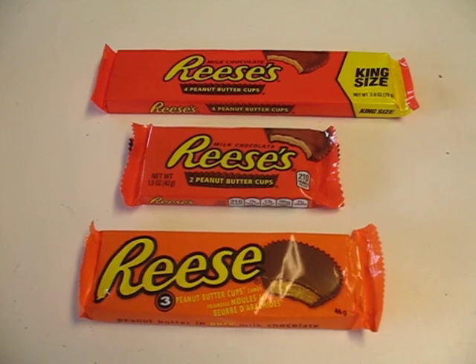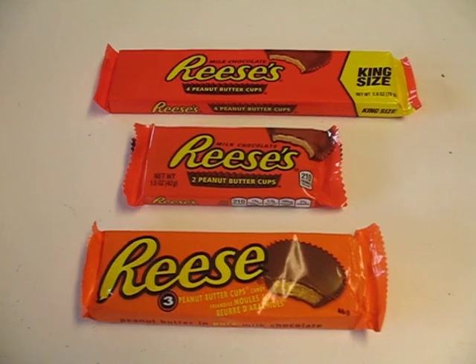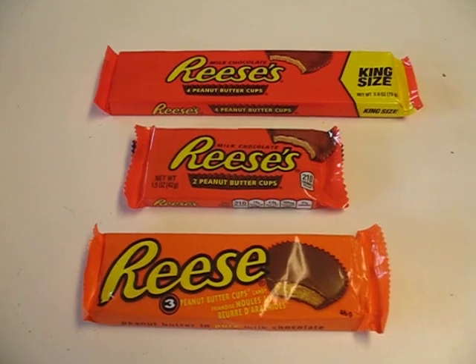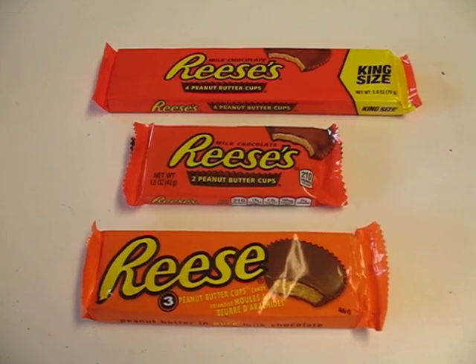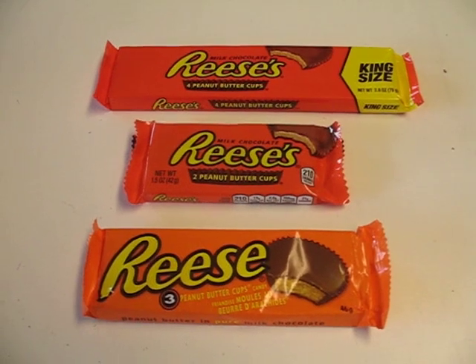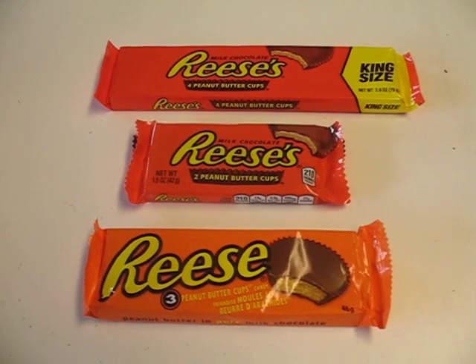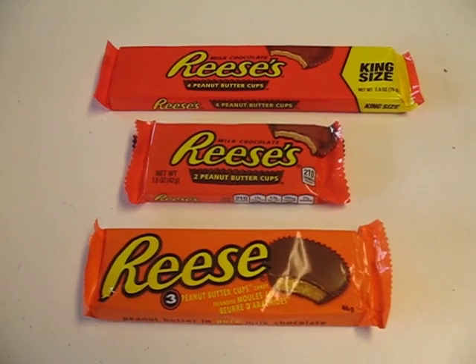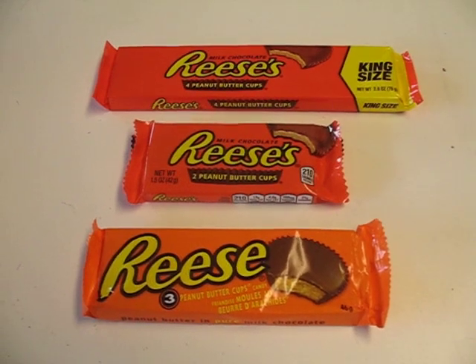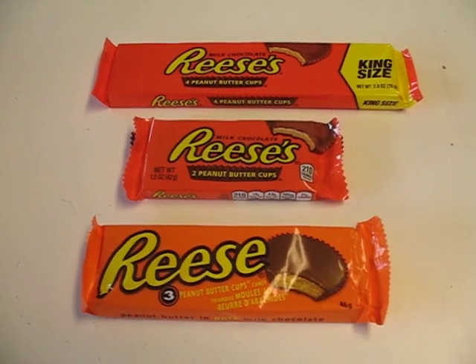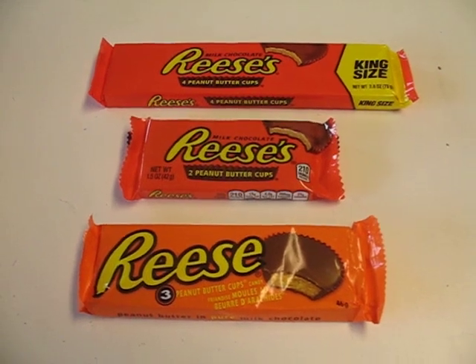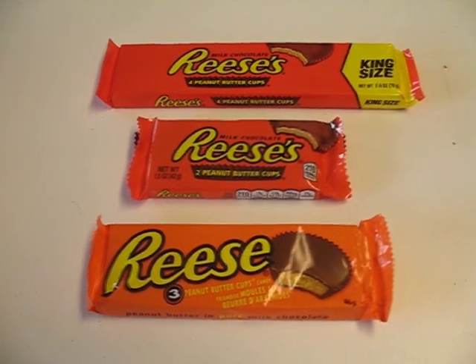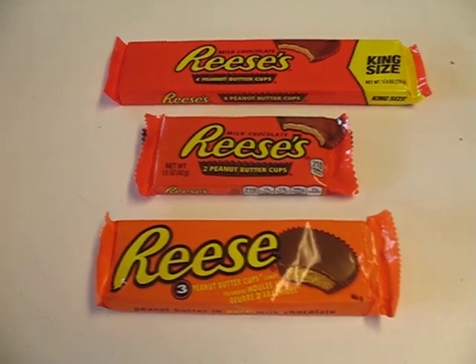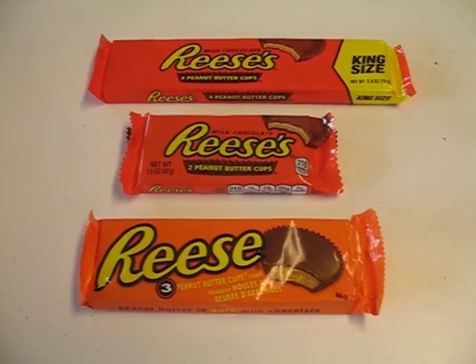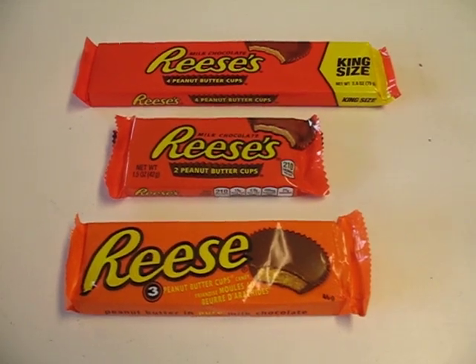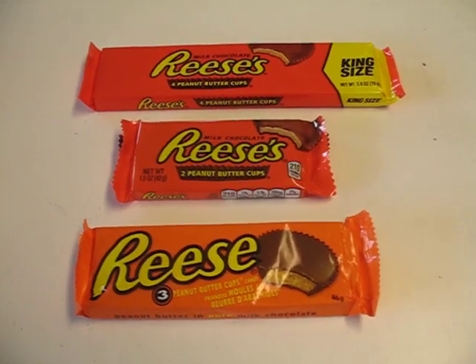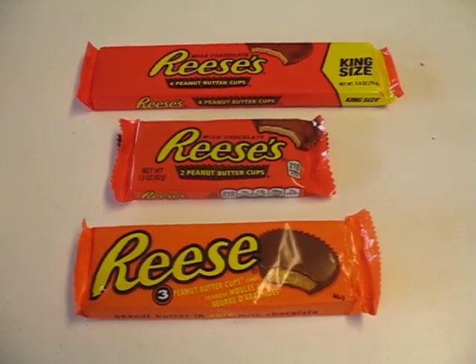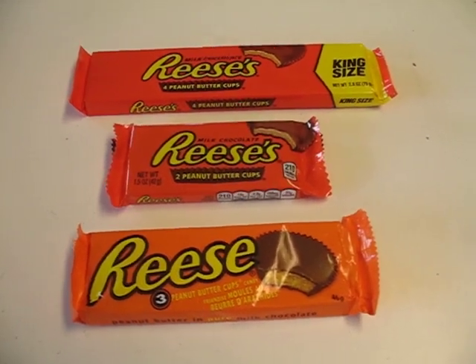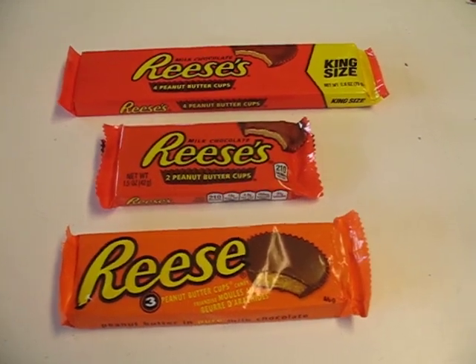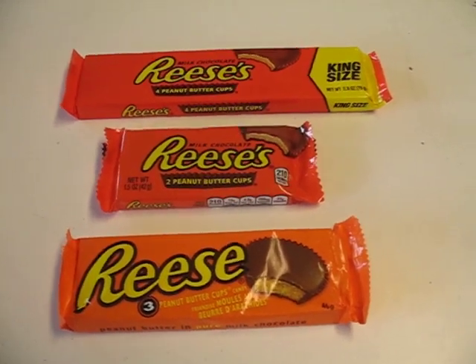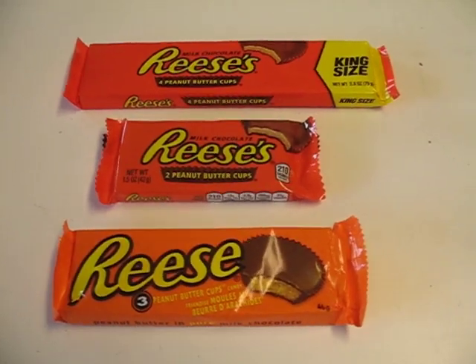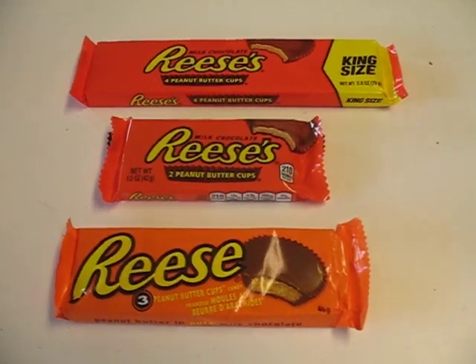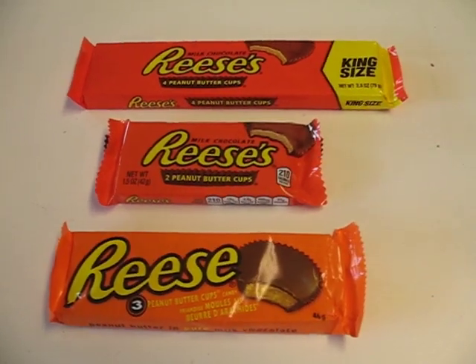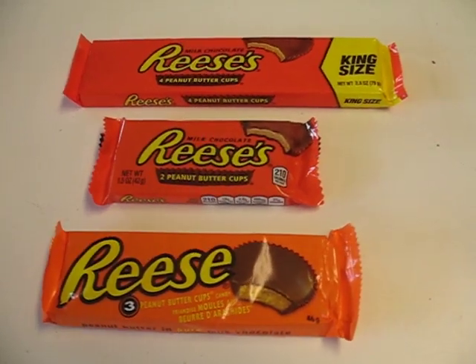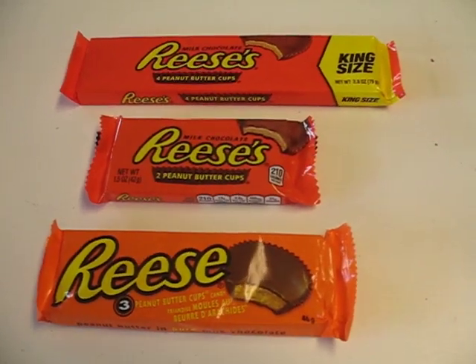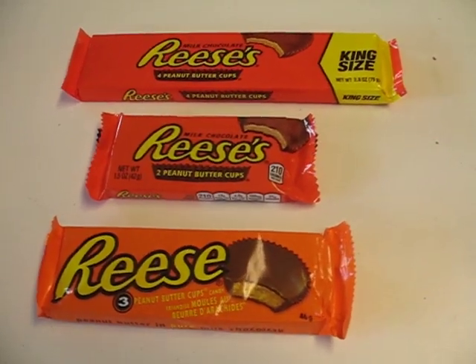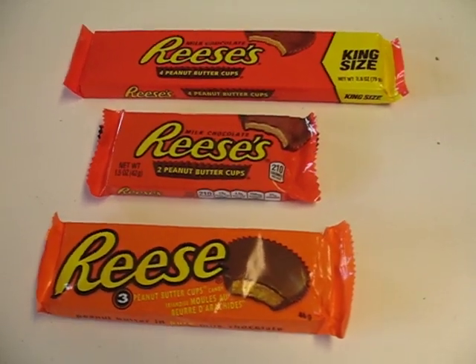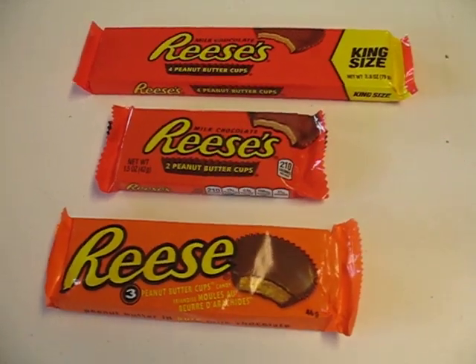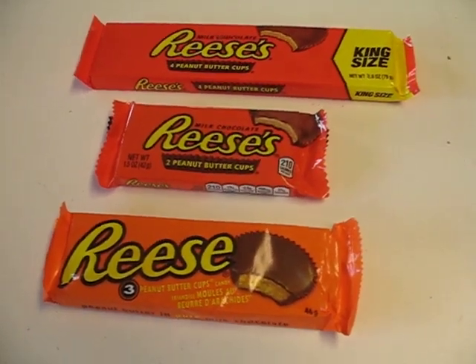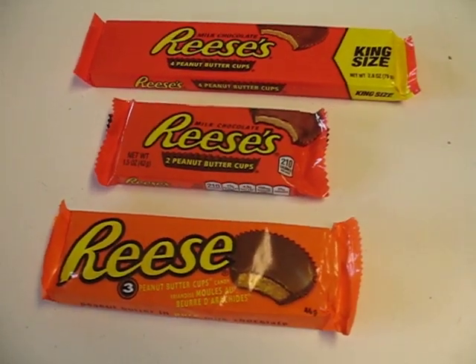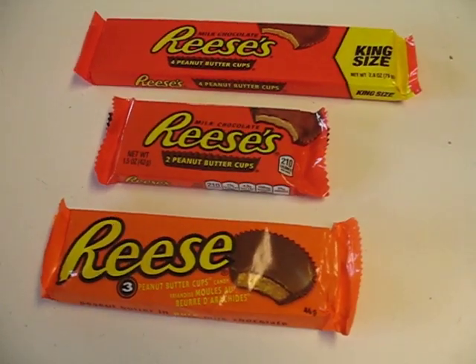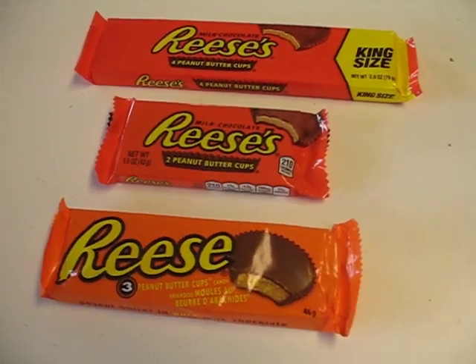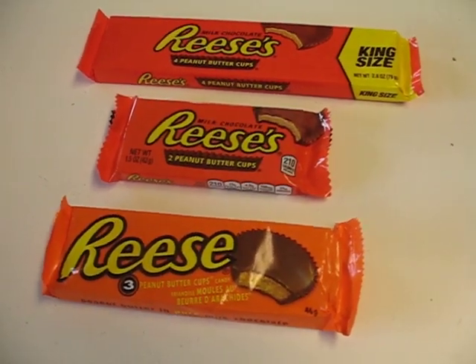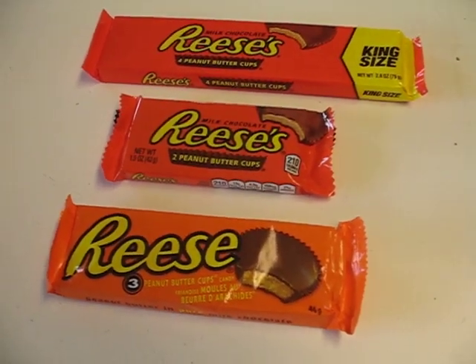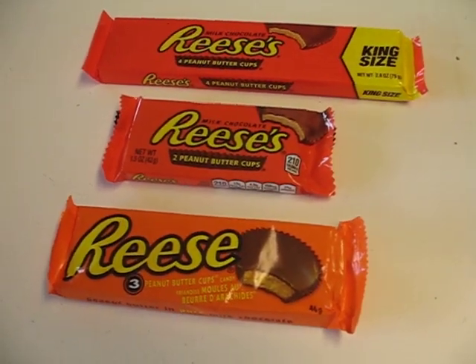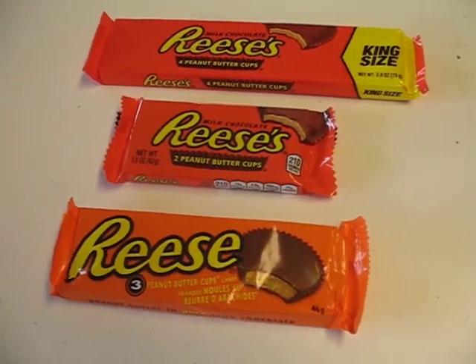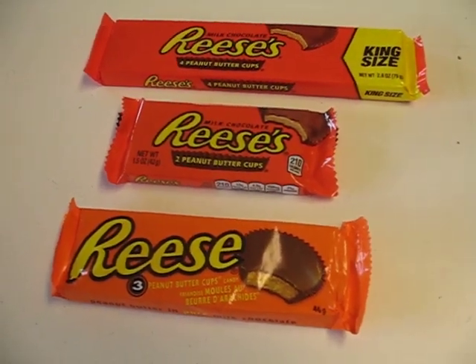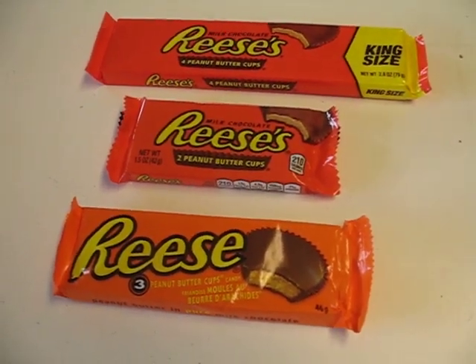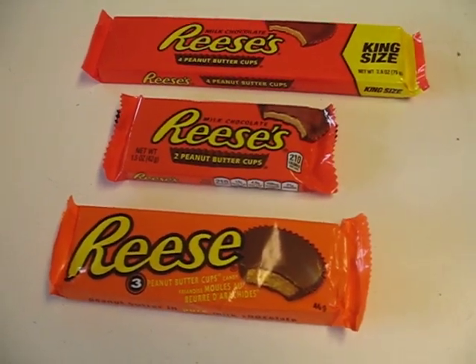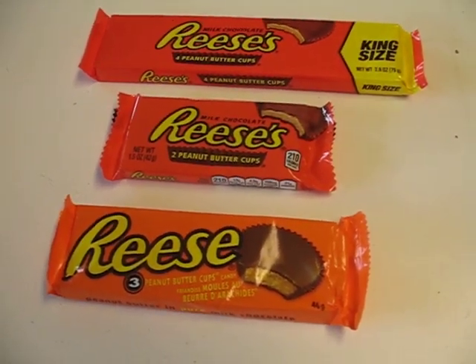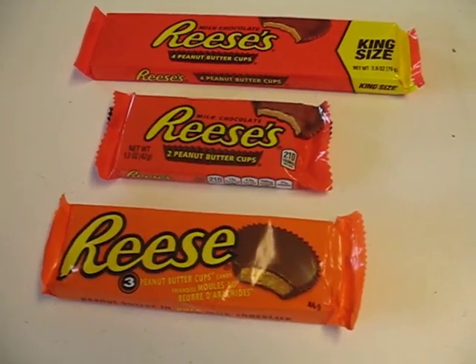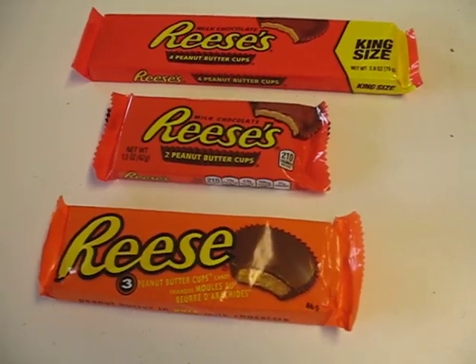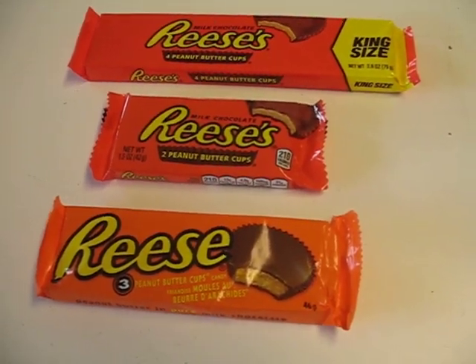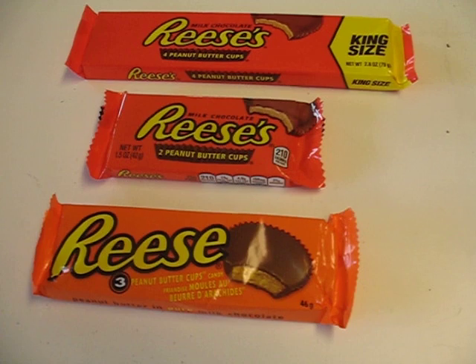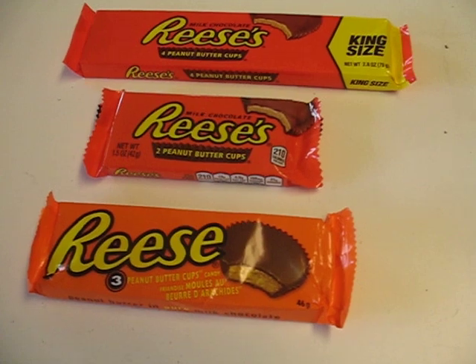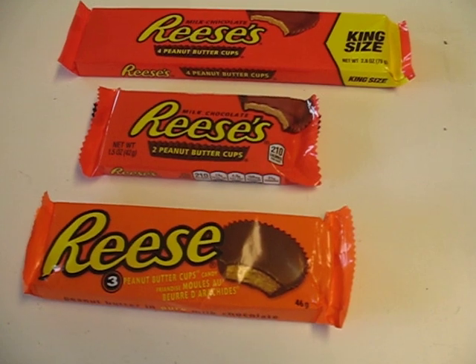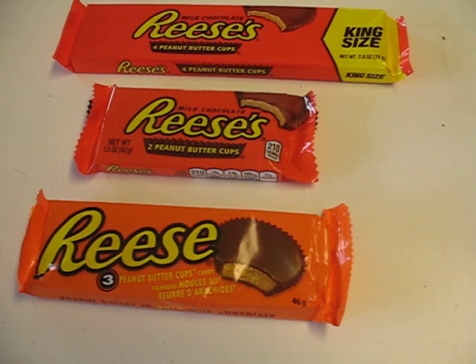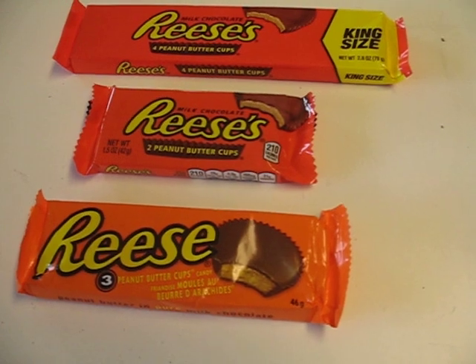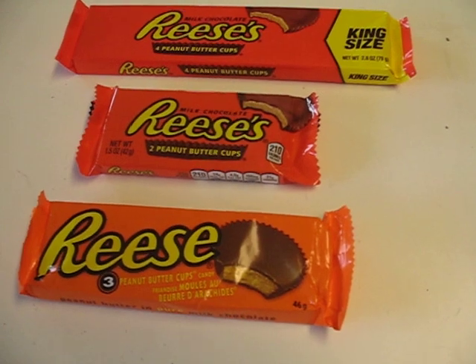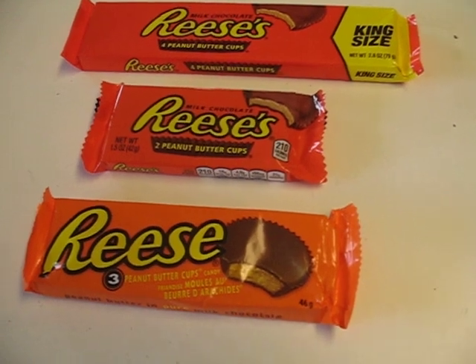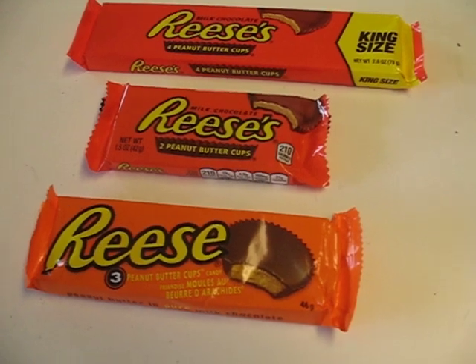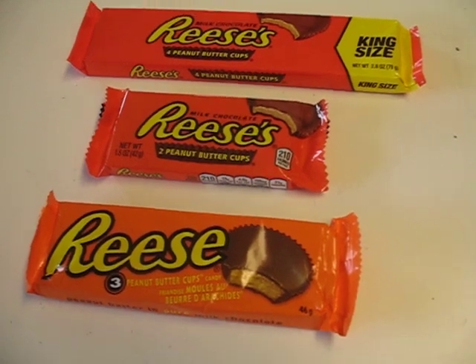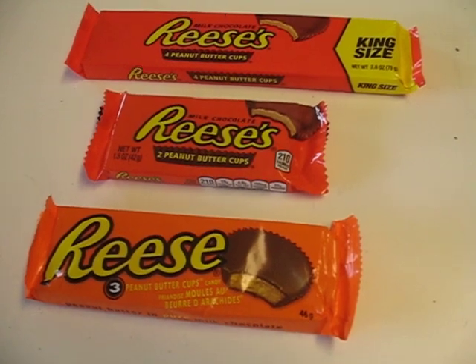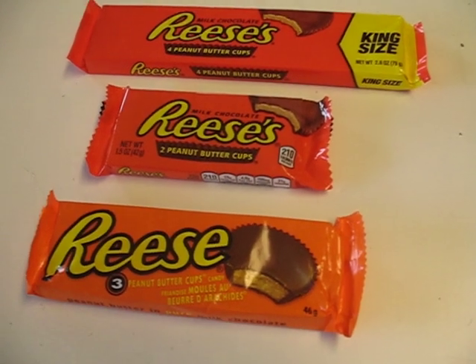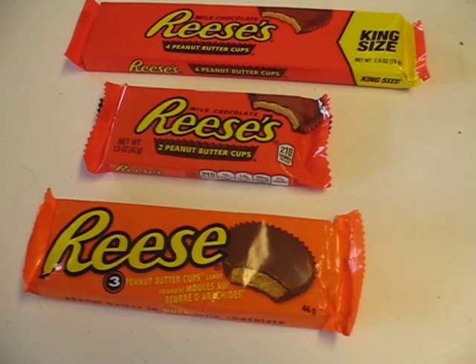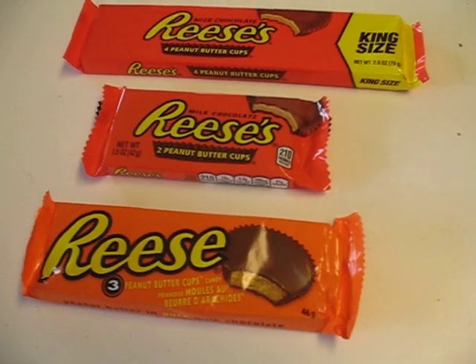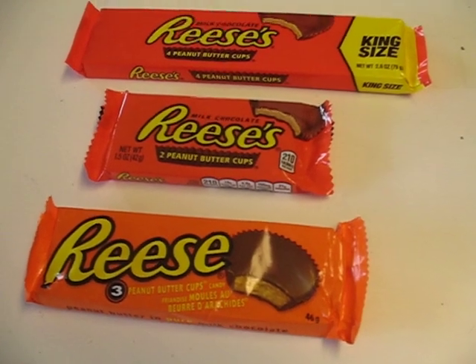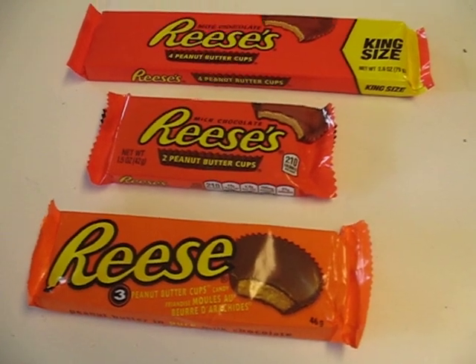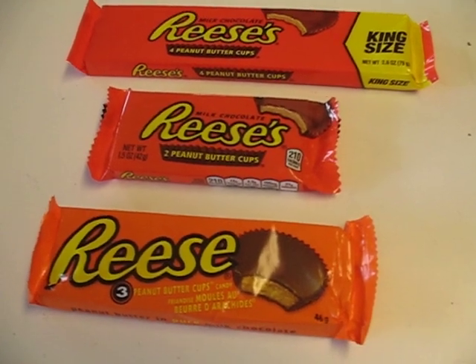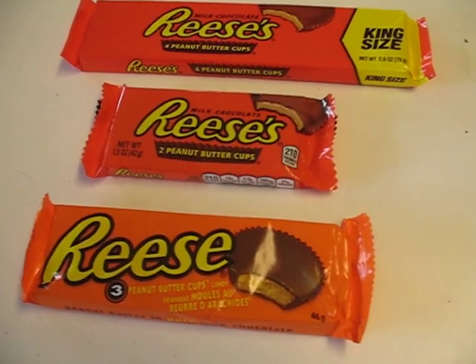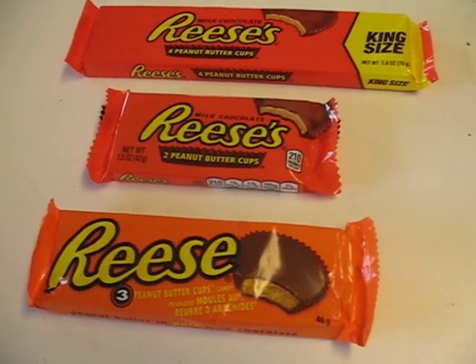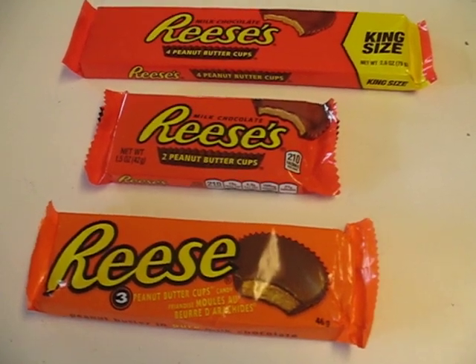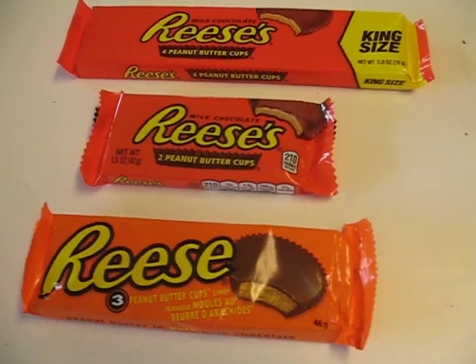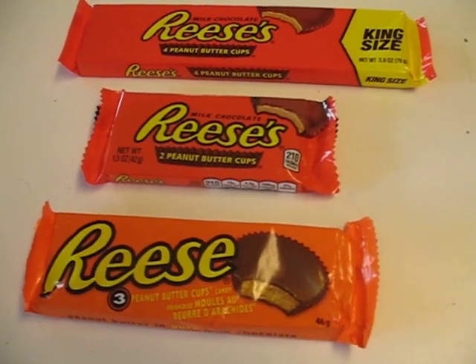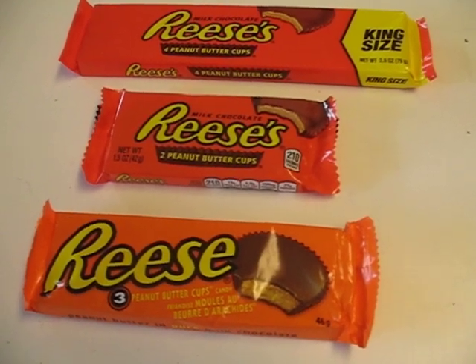A lot of people don't realize this, but chocolate bars in America and chocolate bars in Canada, even if they're the exact same chocolate bar, are often different.